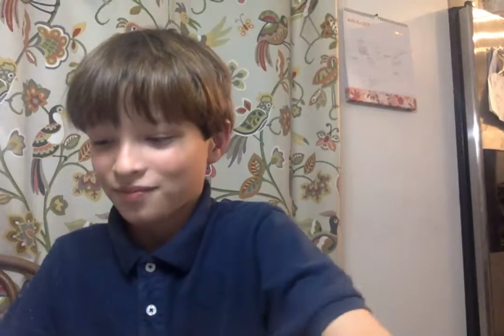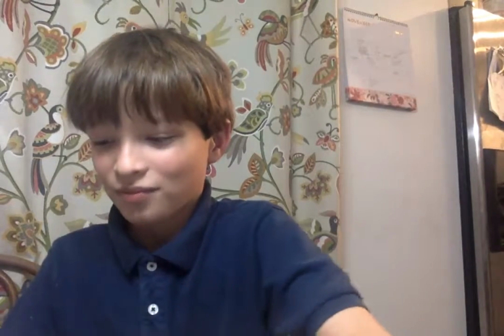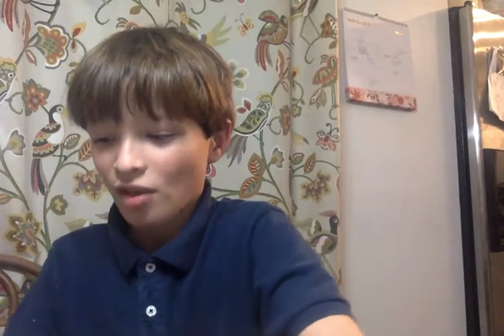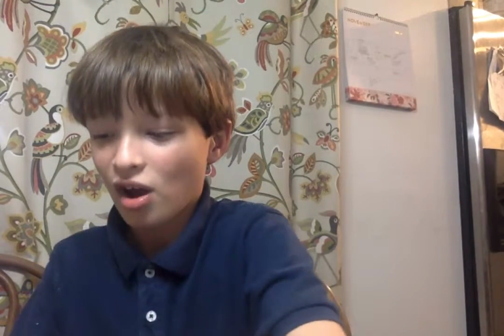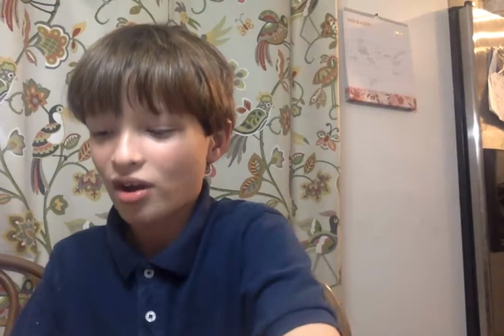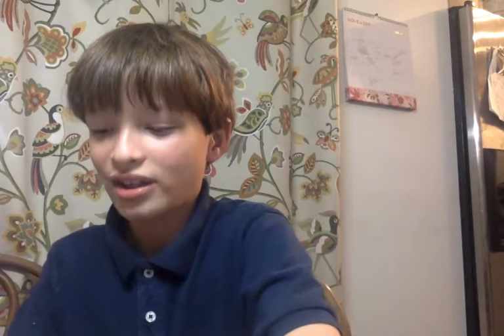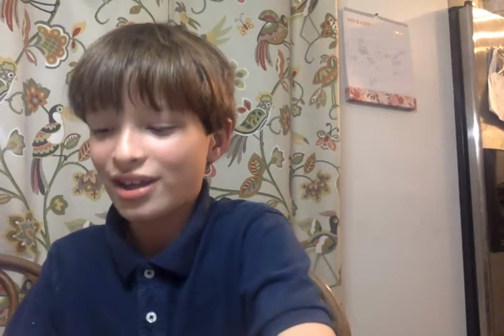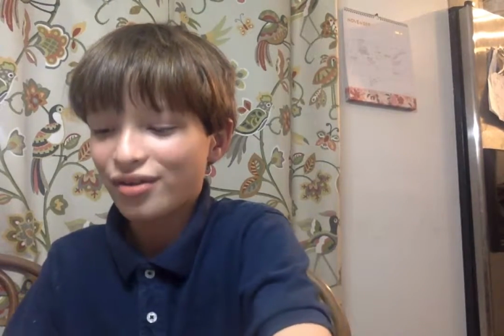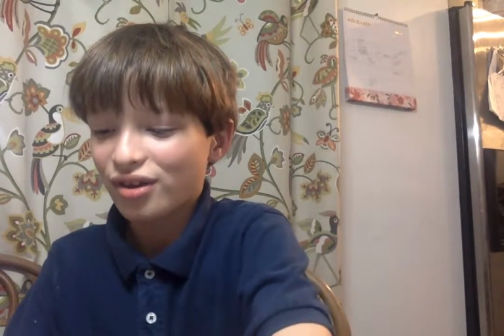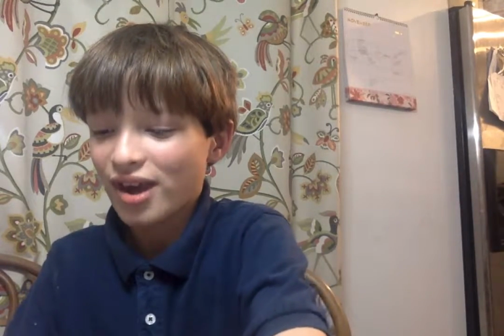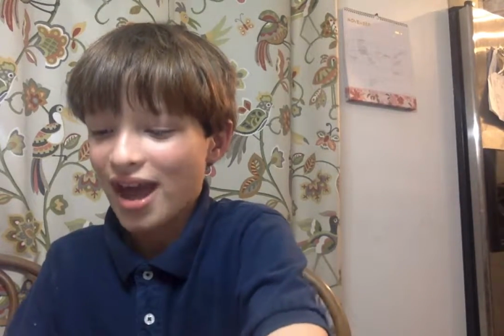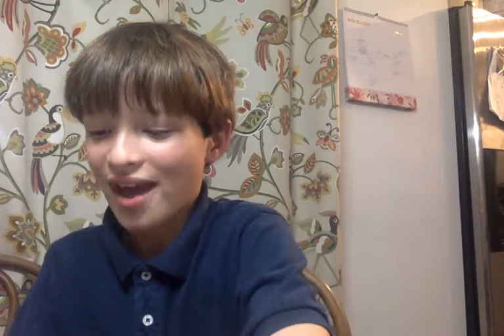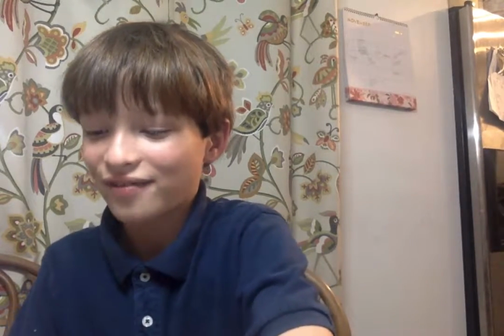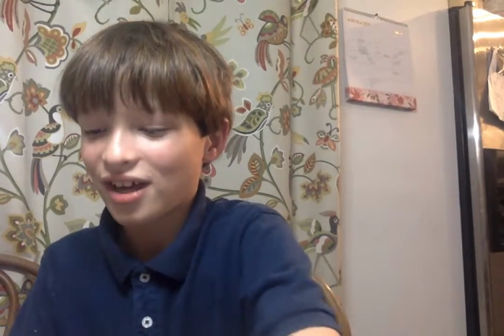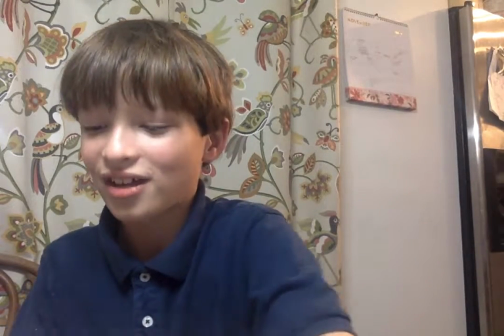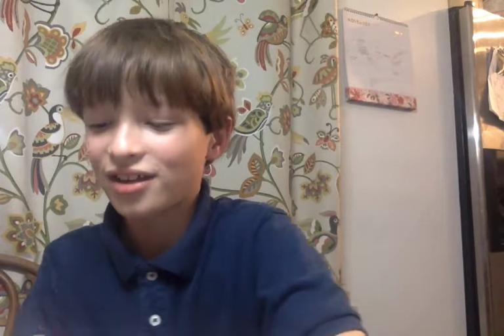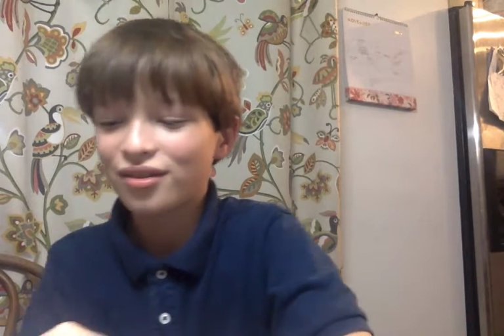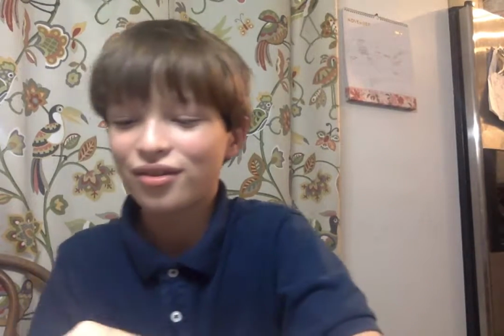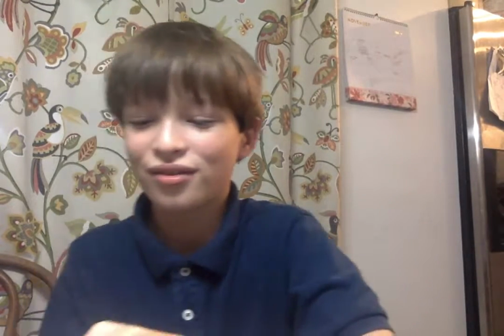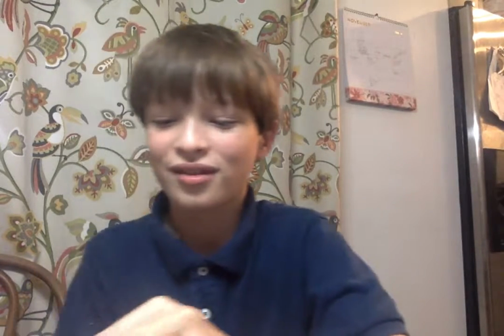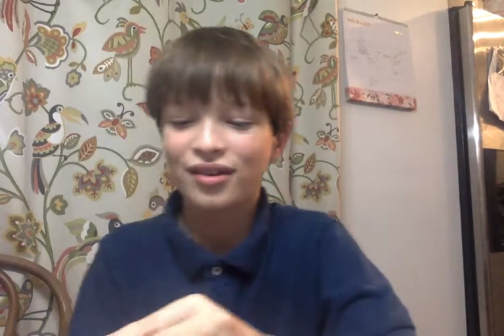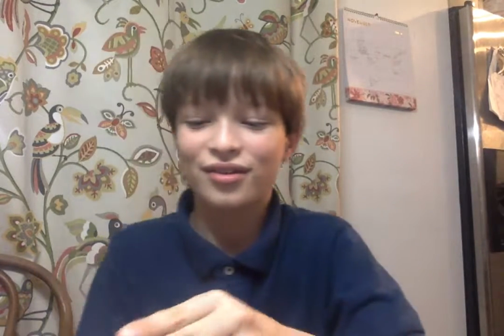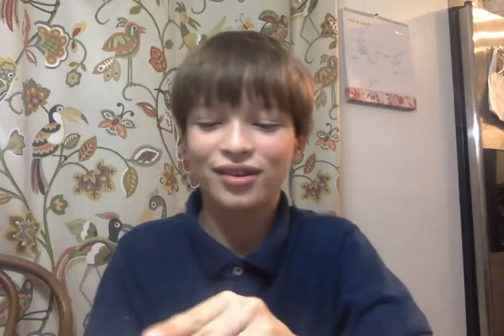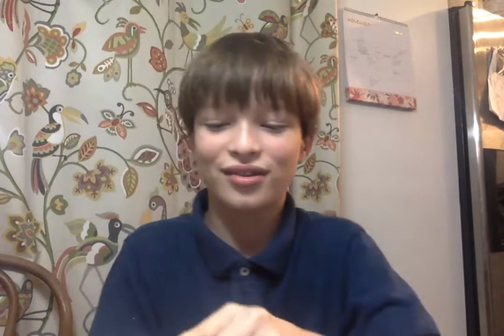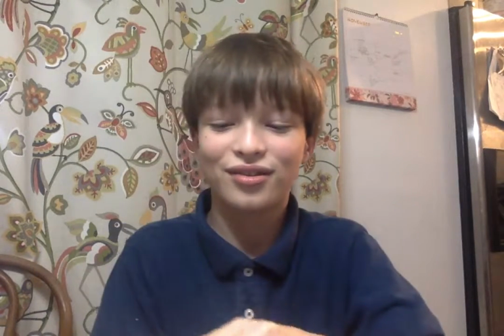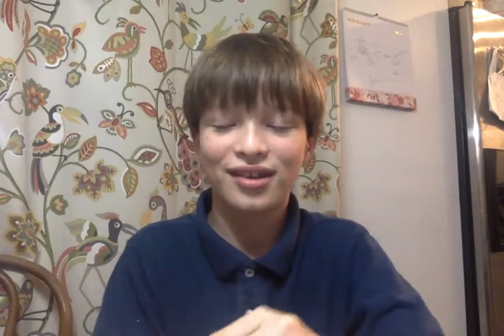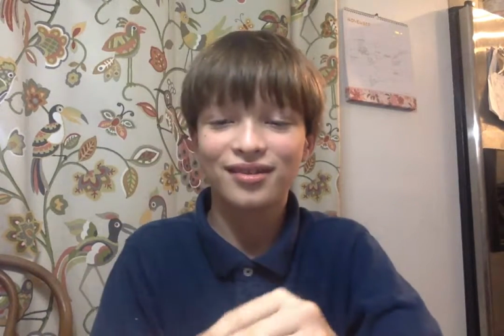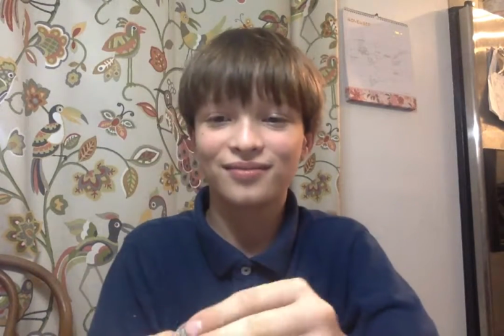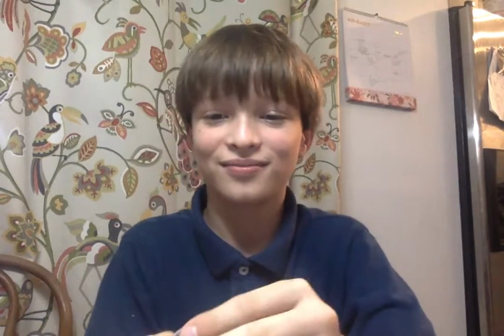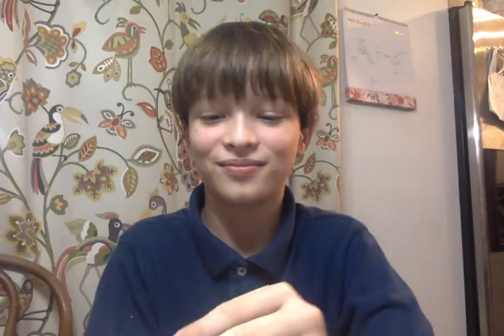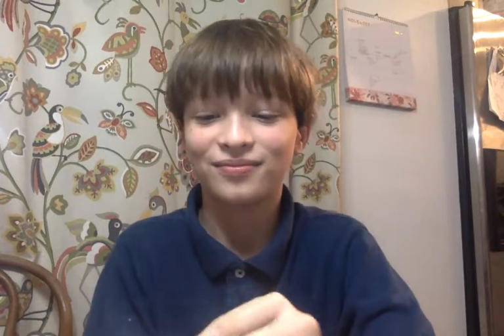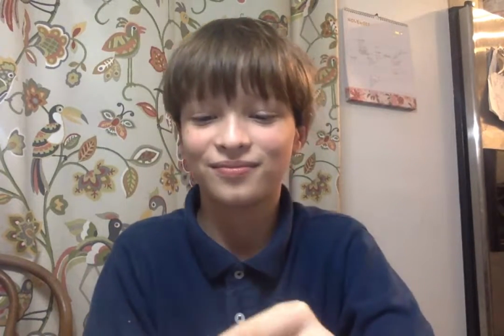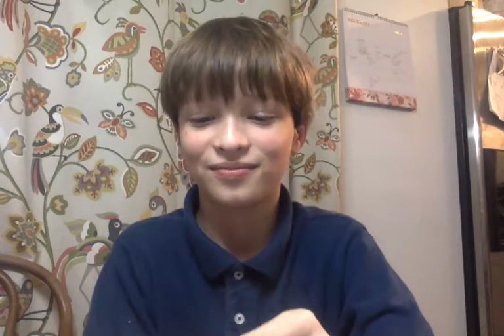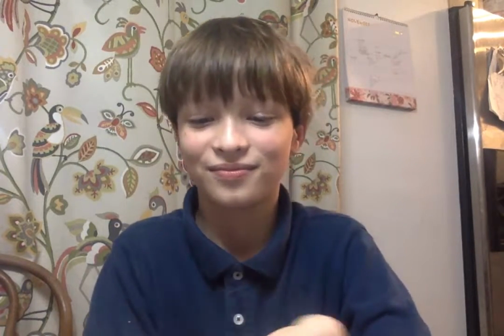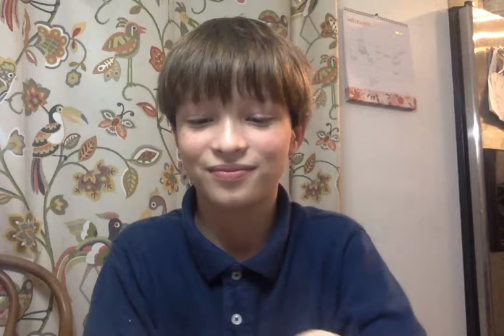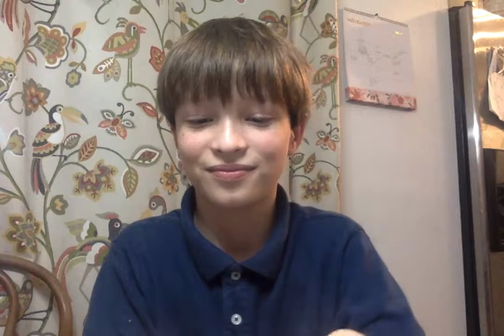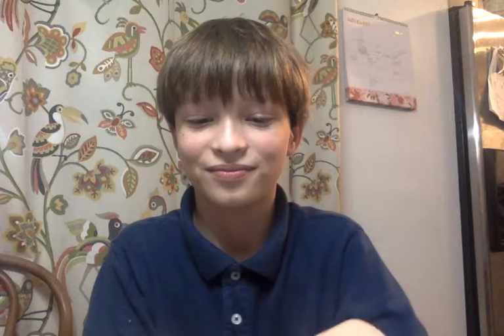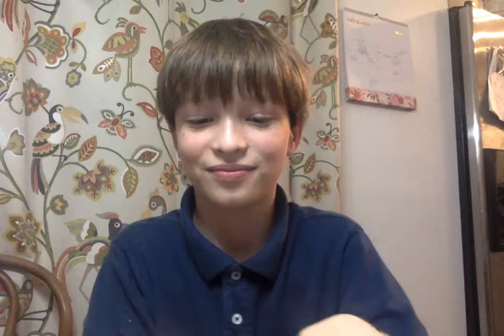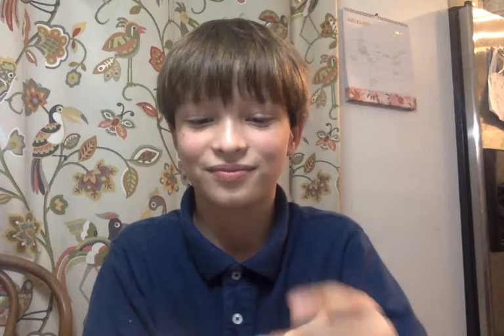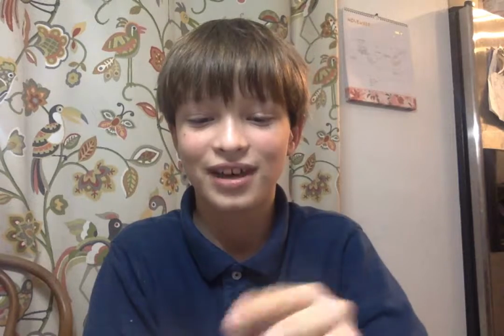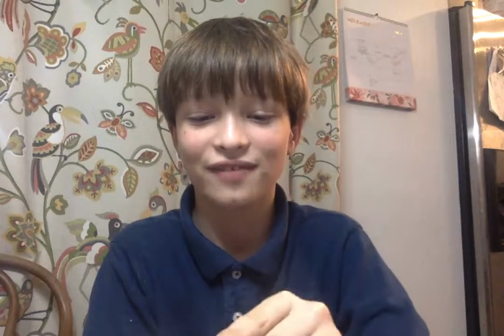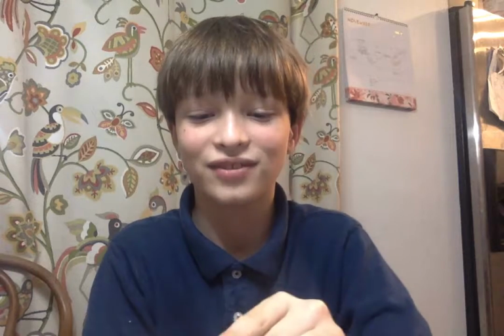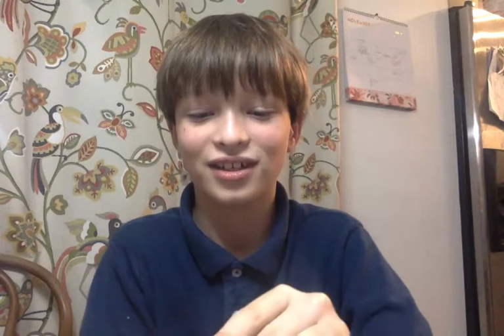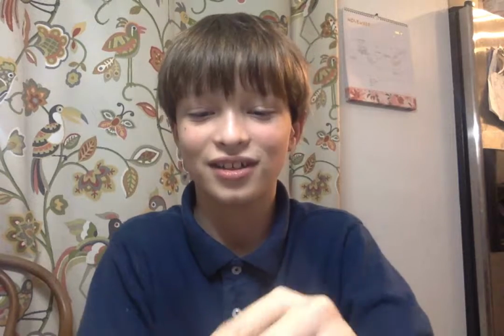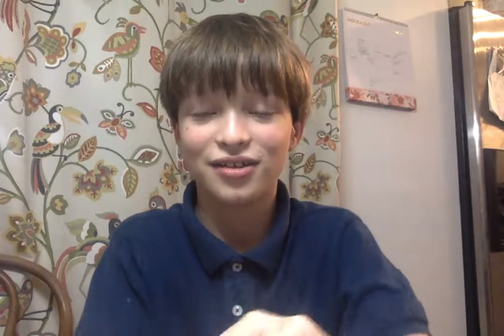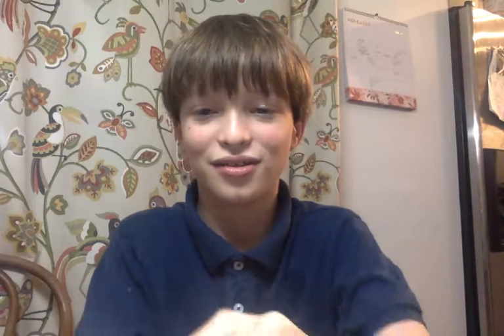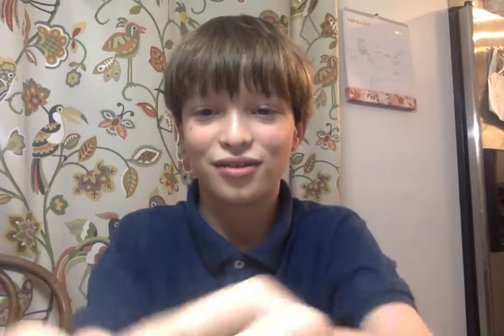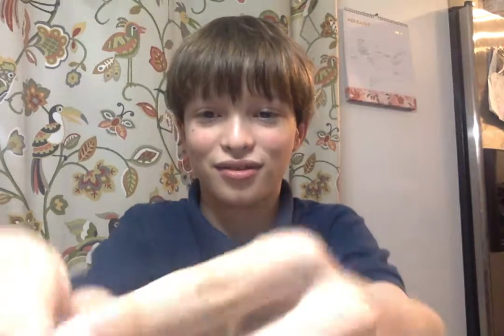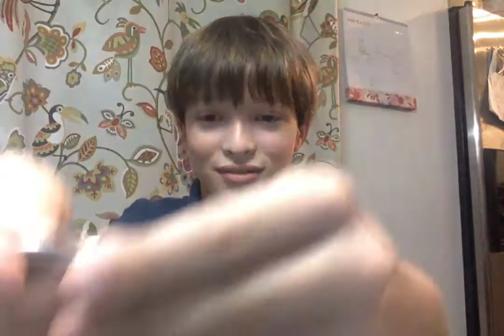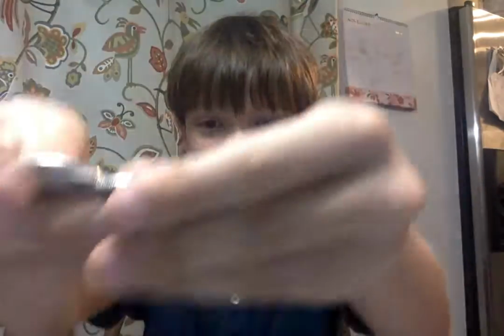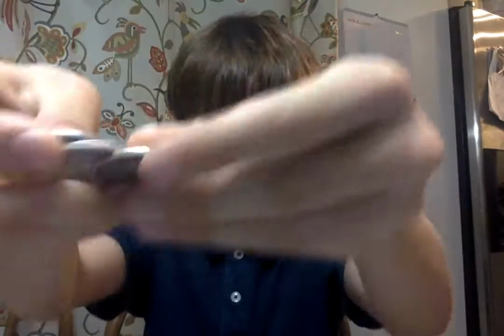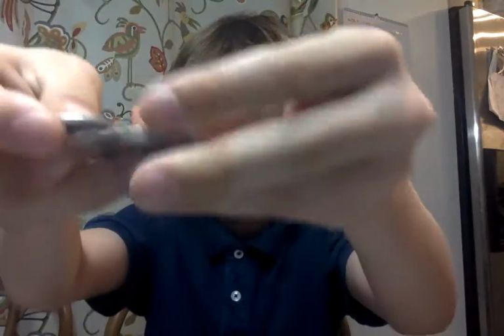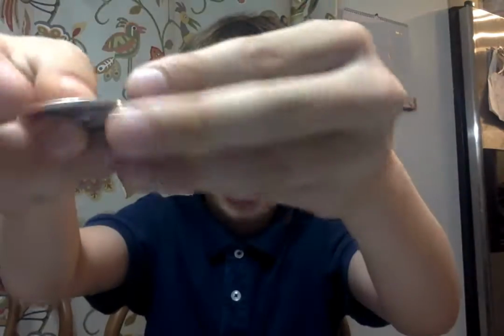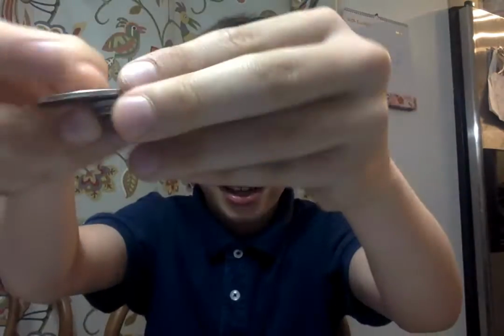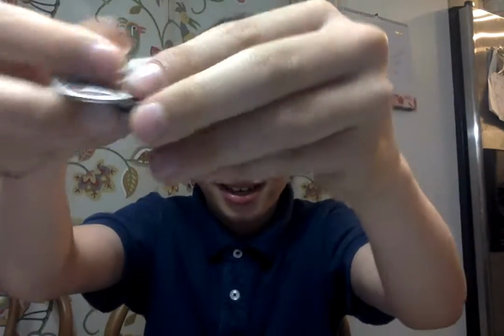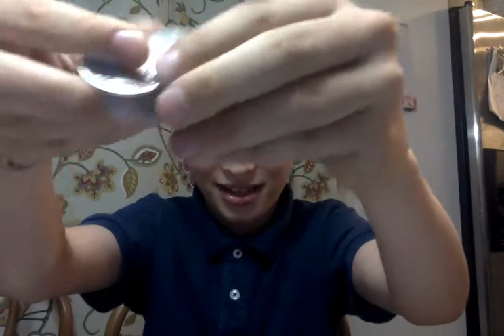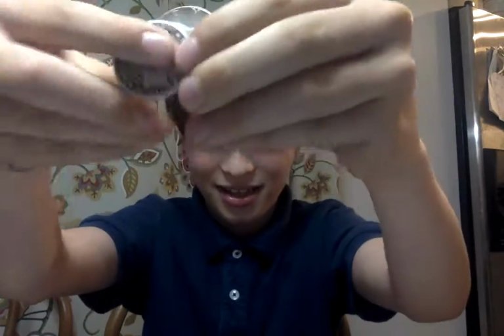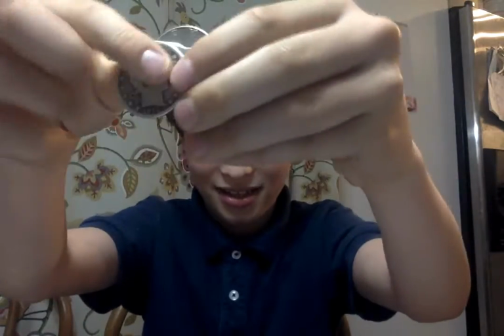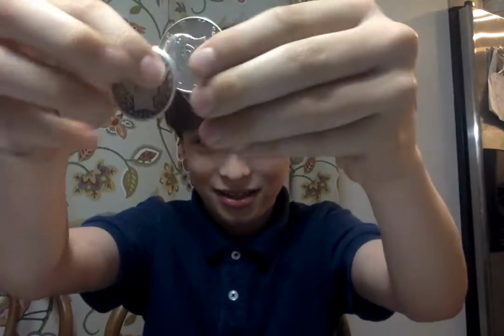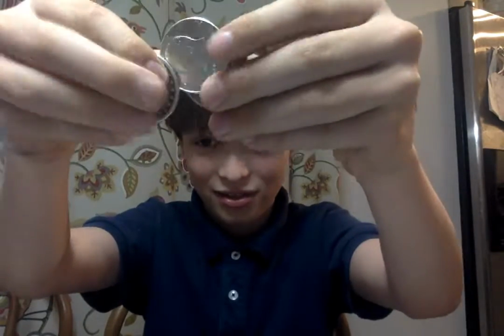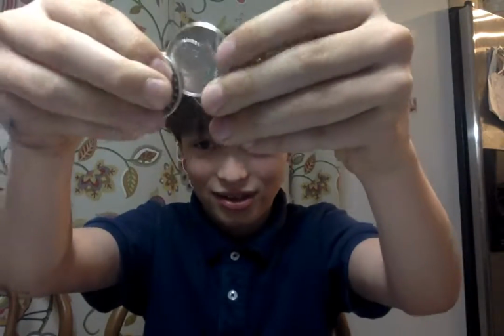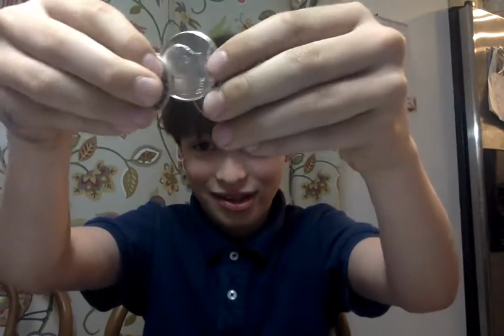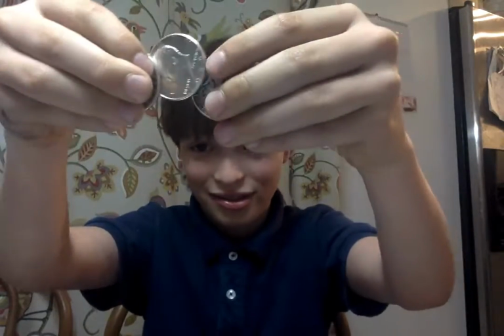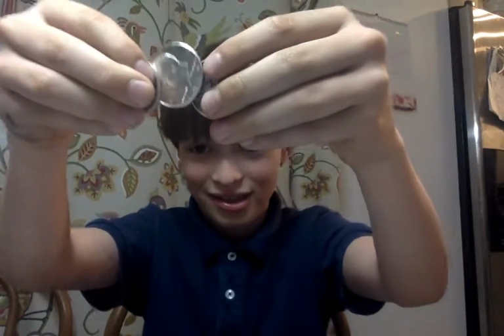These are half dollars, as you can see. Half dollars. Made in the USA.